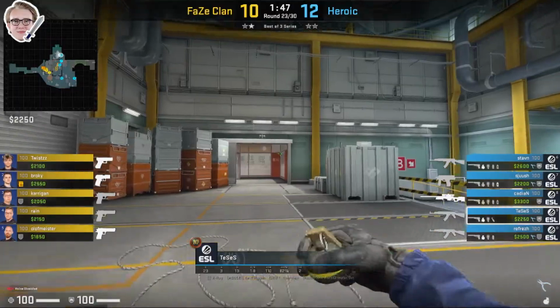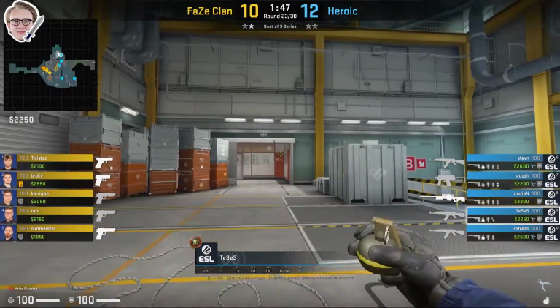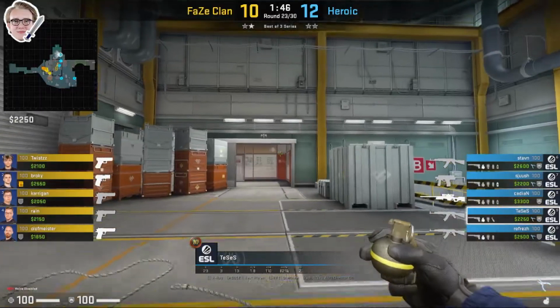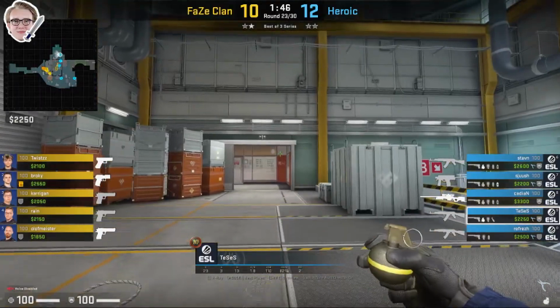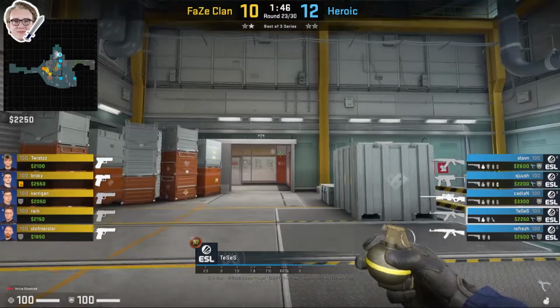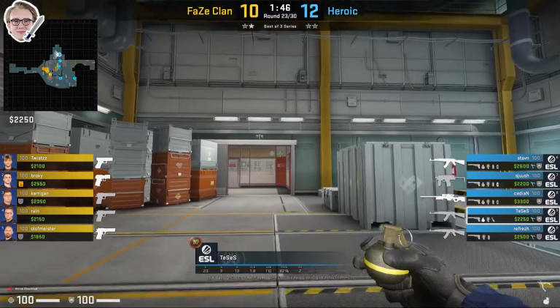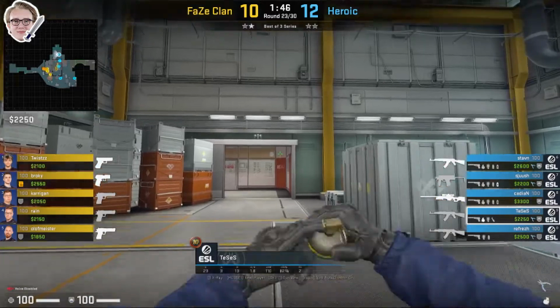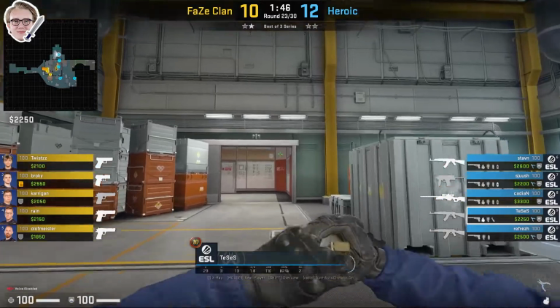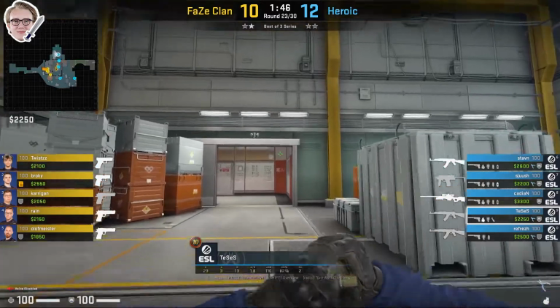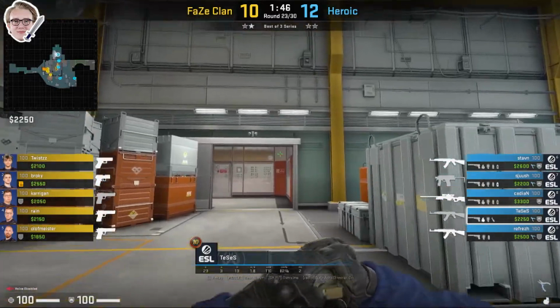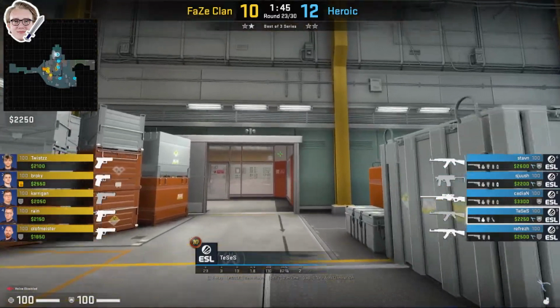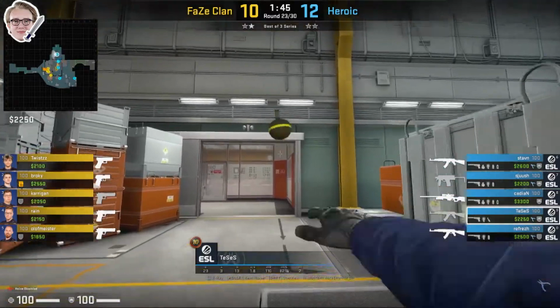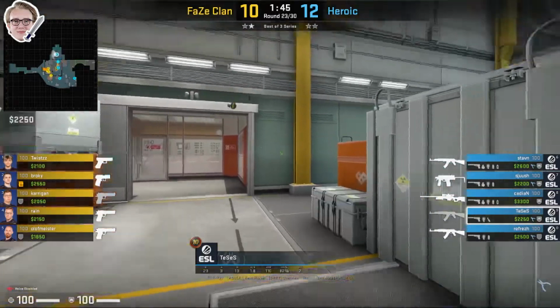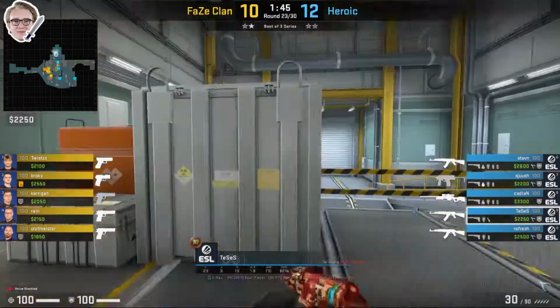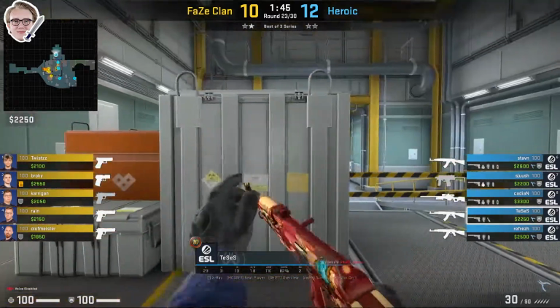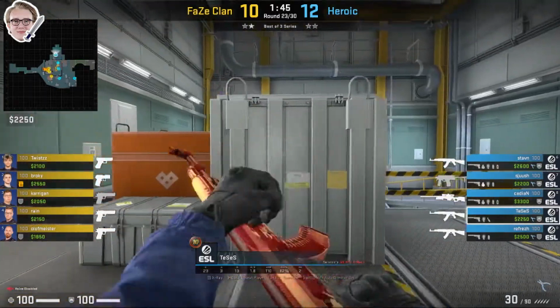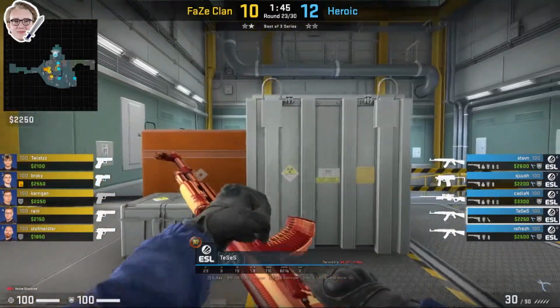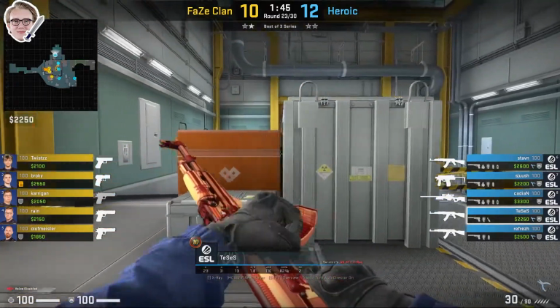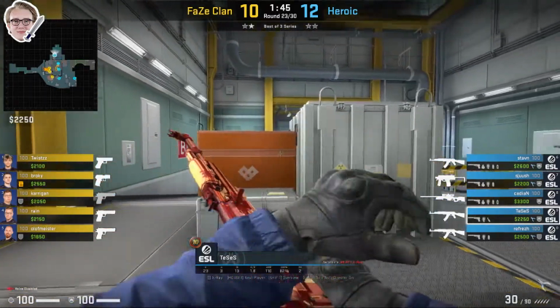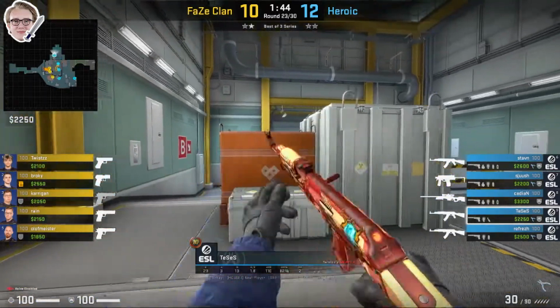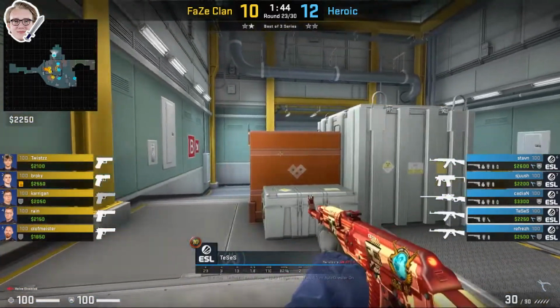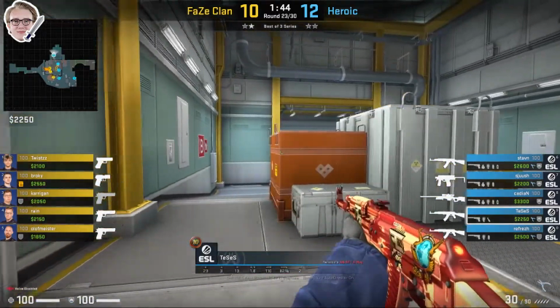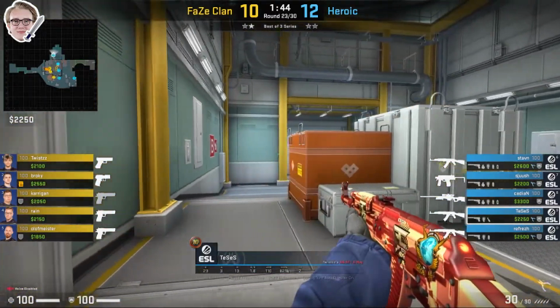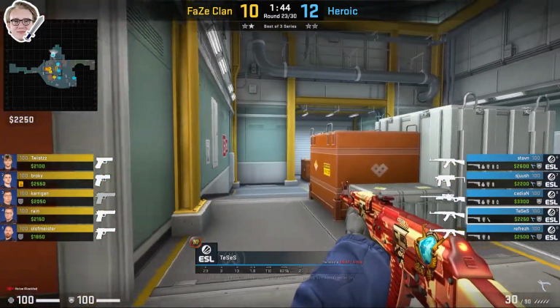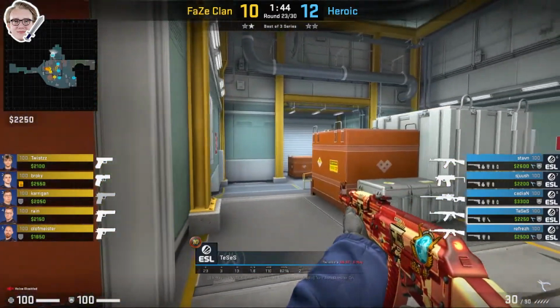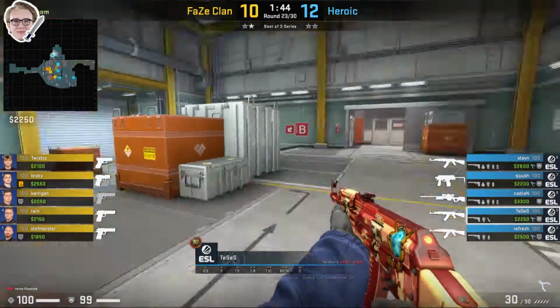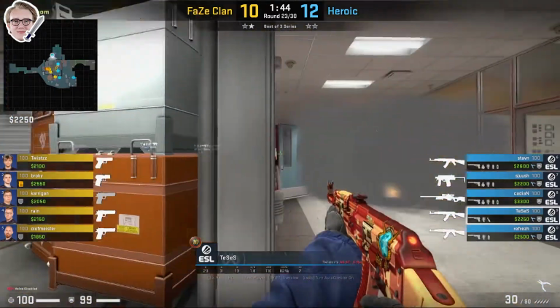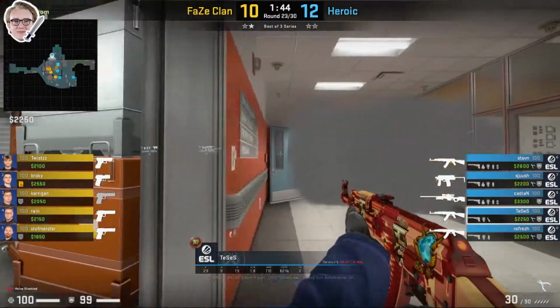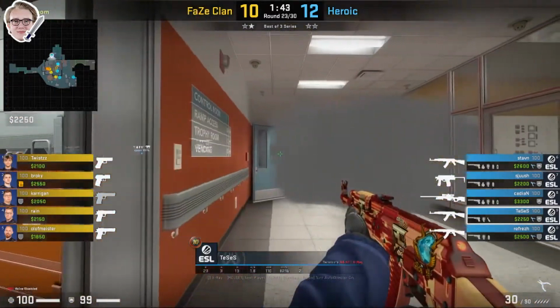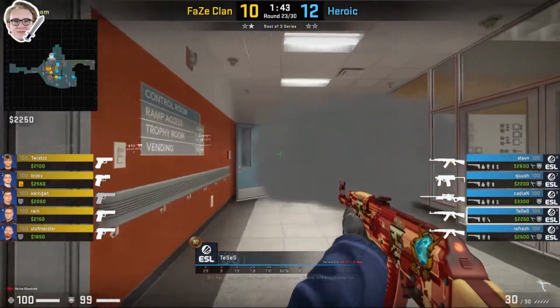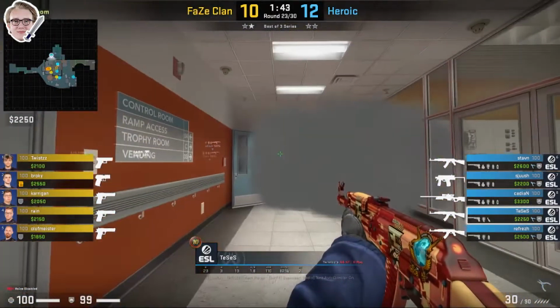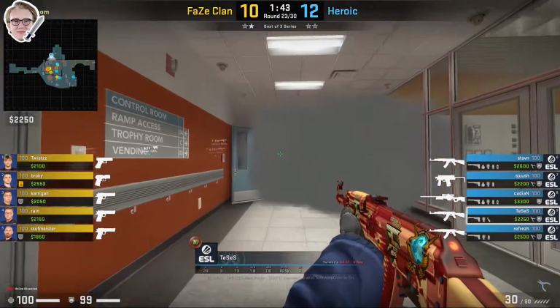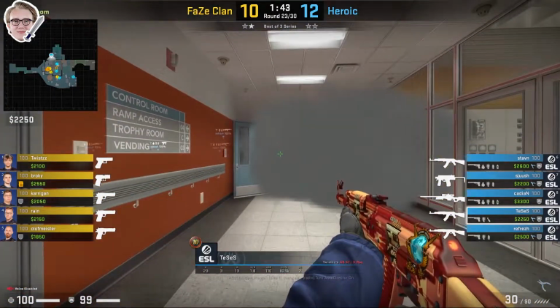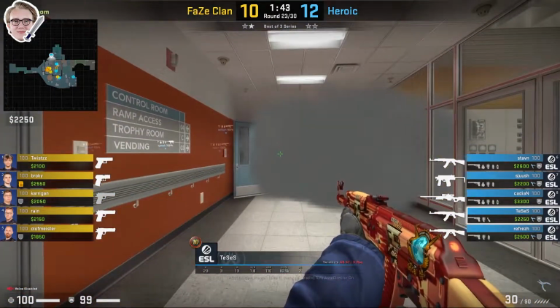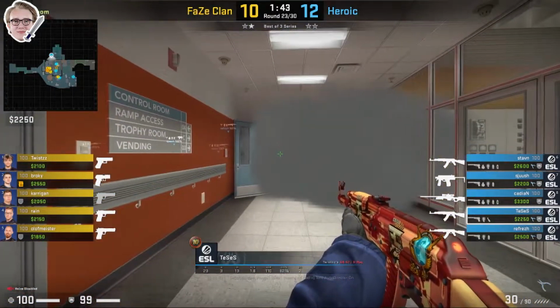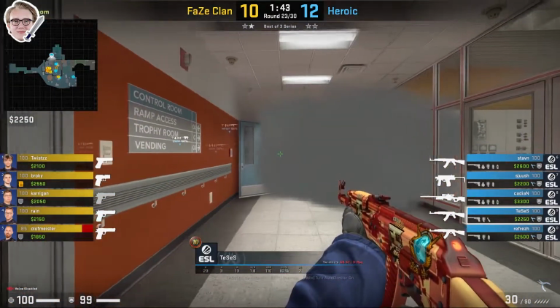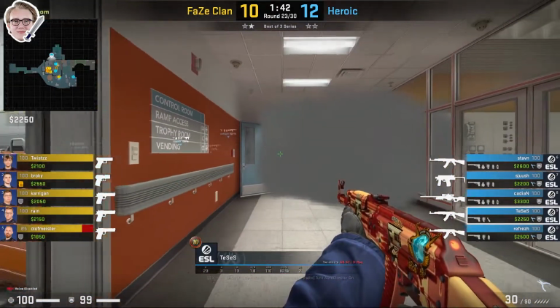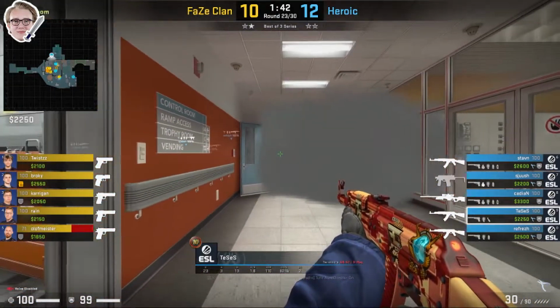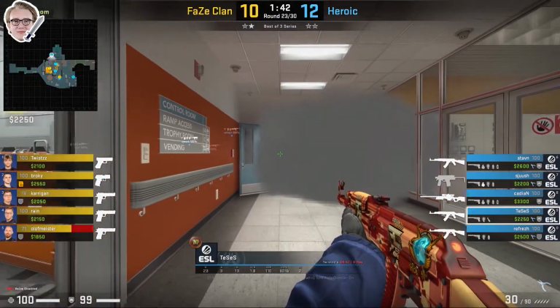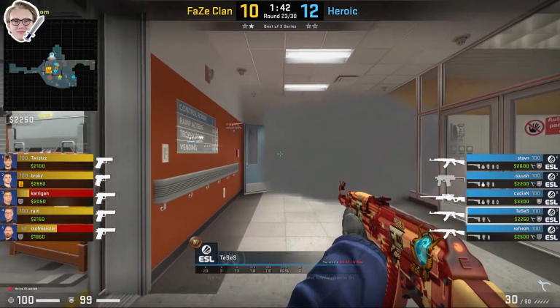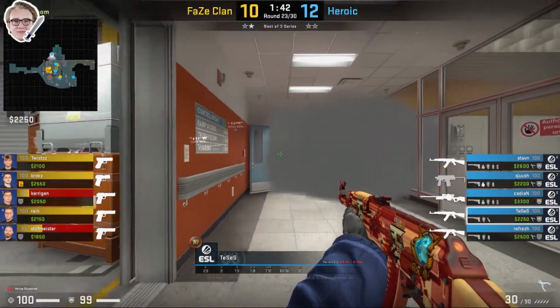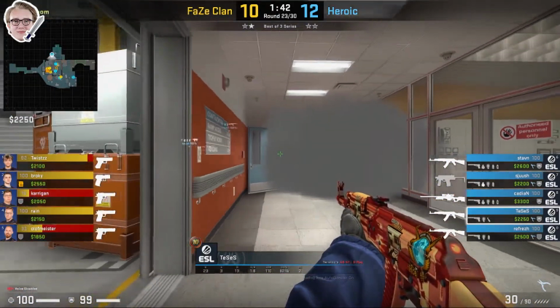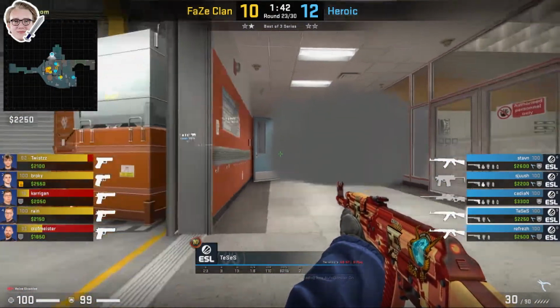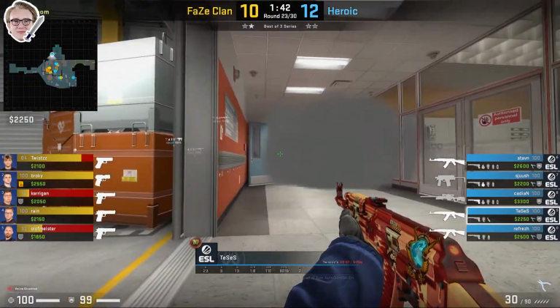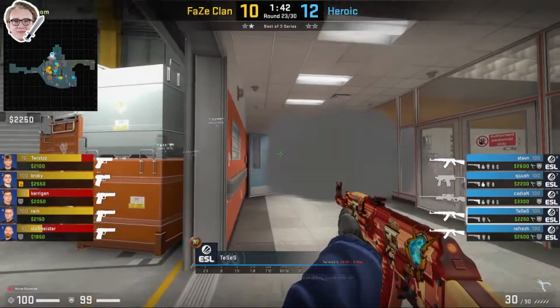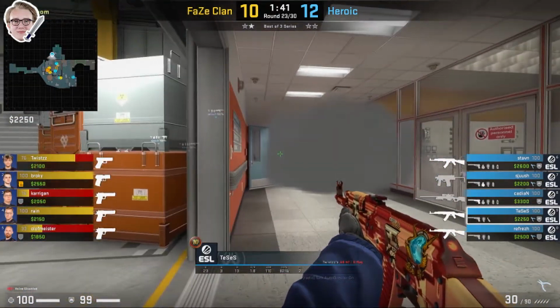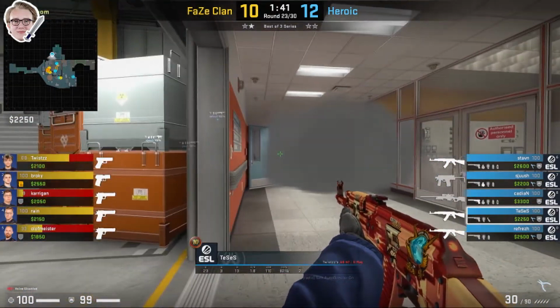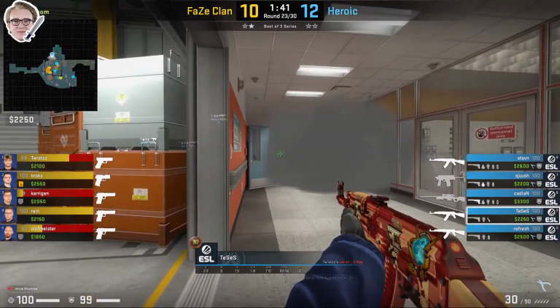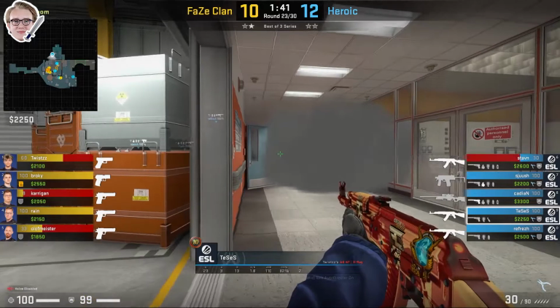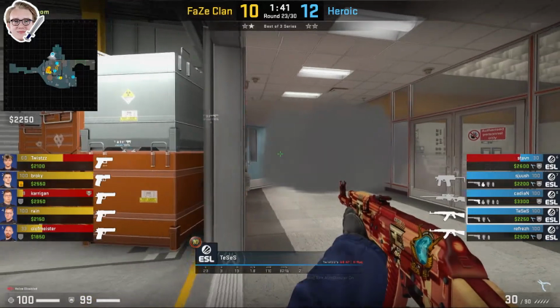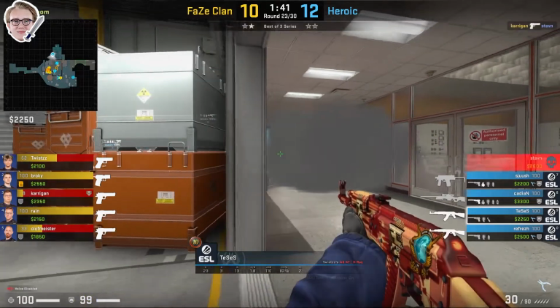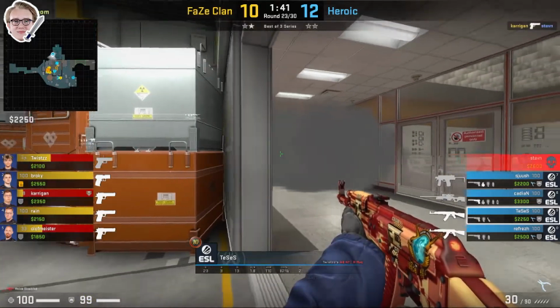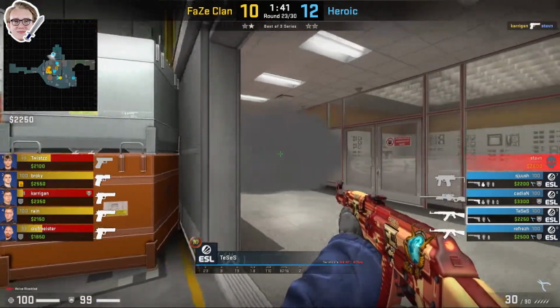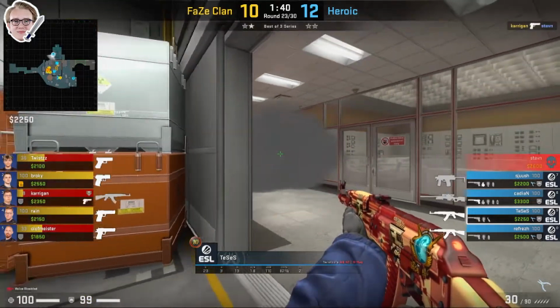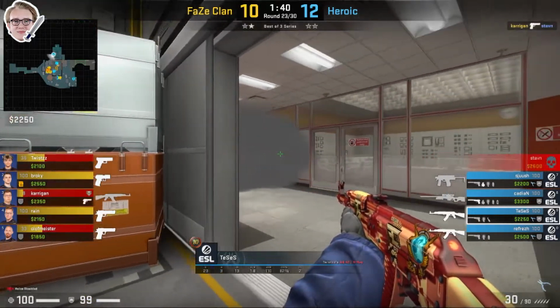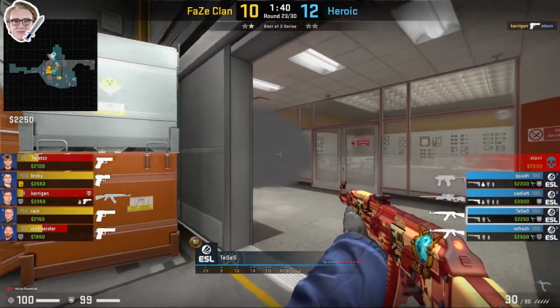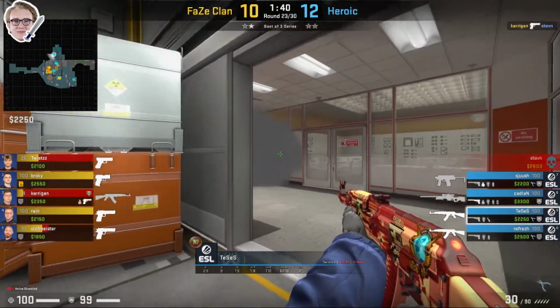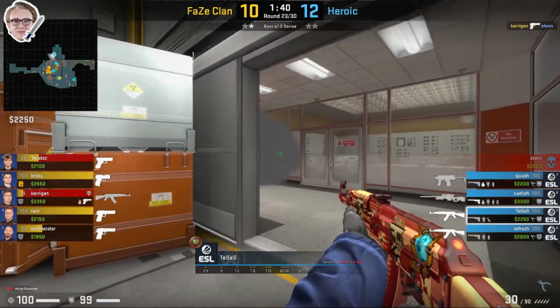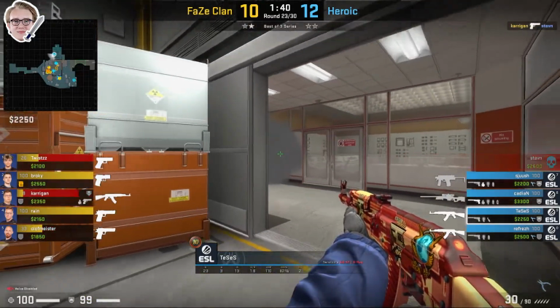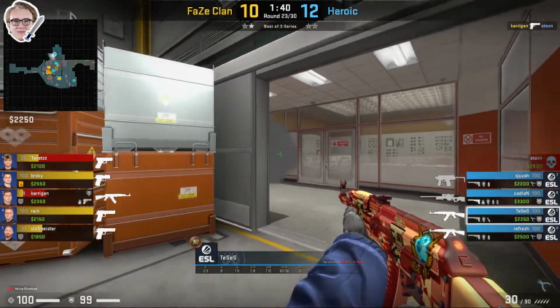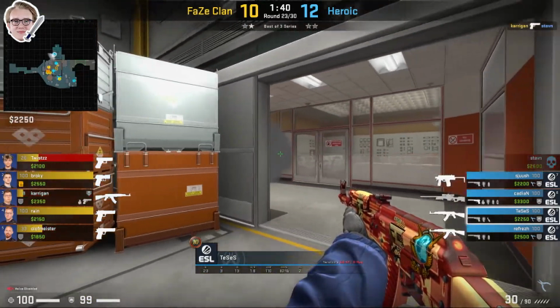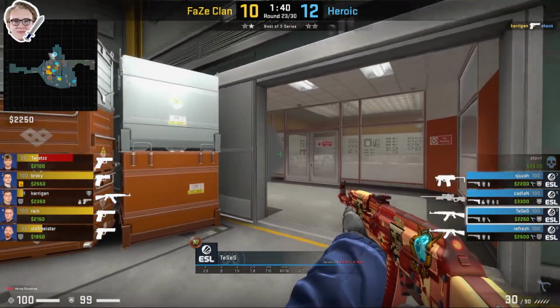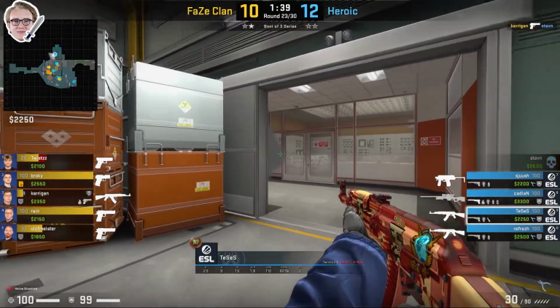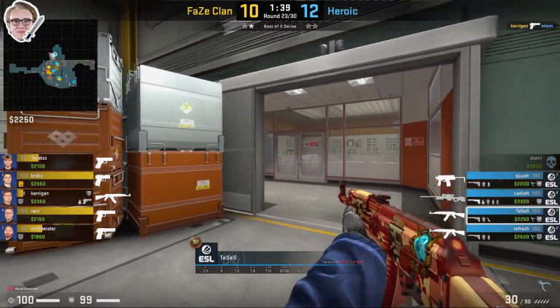Once again Tessus is doing the exact same thing — smoking, nadering, and then peeking in front of the smoke. He doesn't see any T's, so he's going to rotate towards the air through heaven.